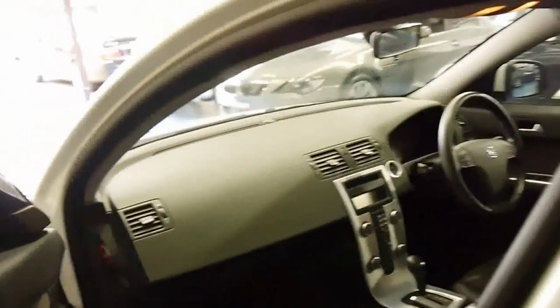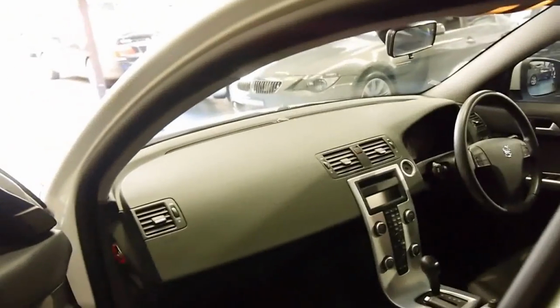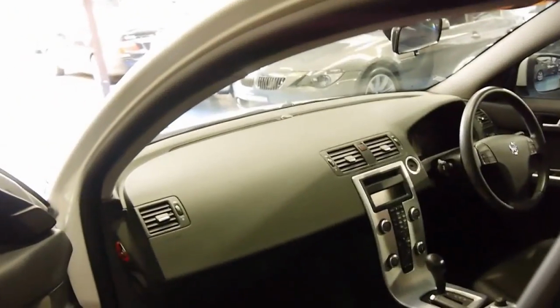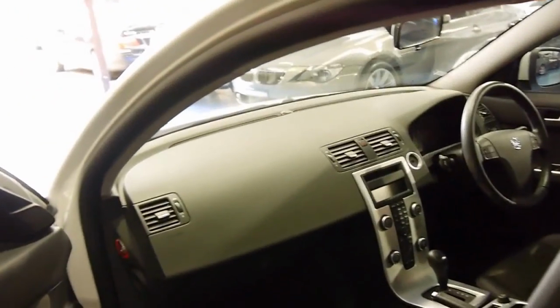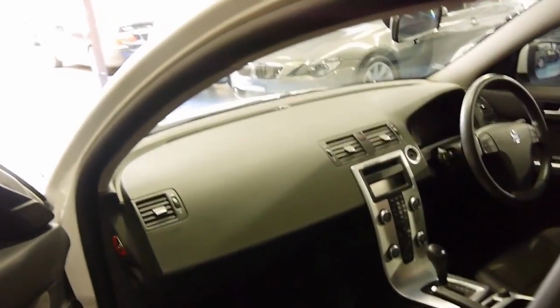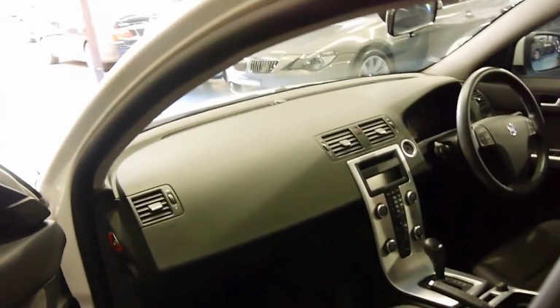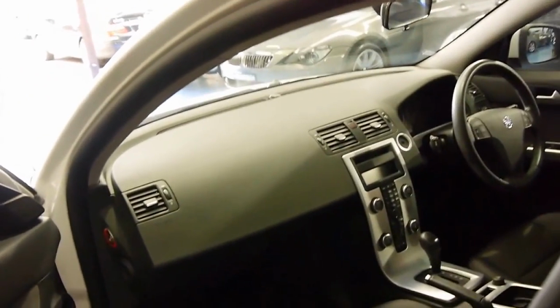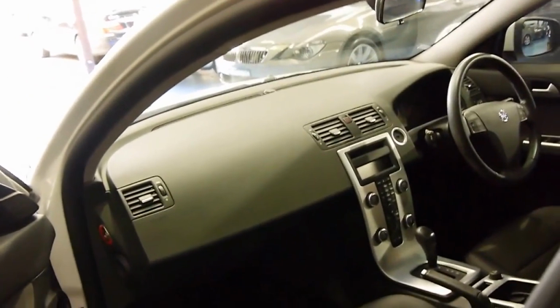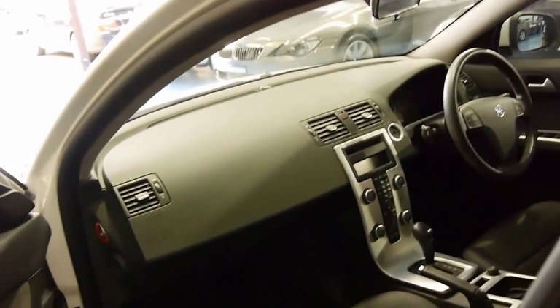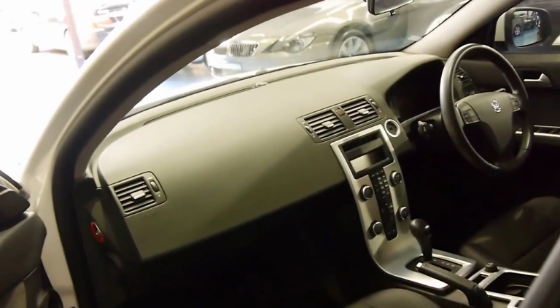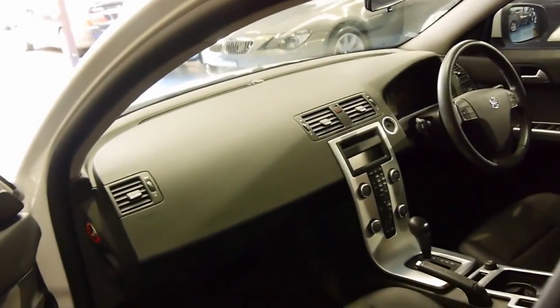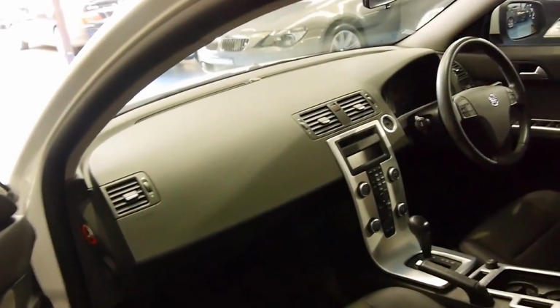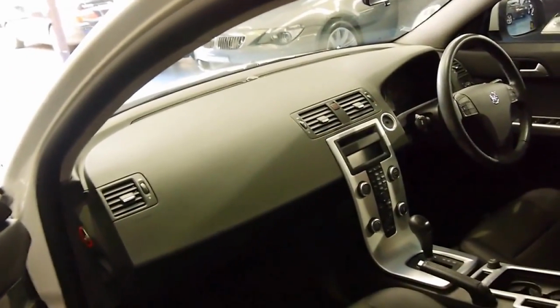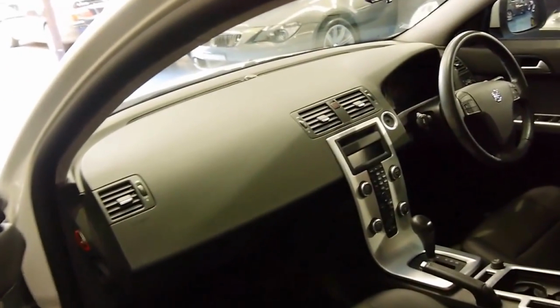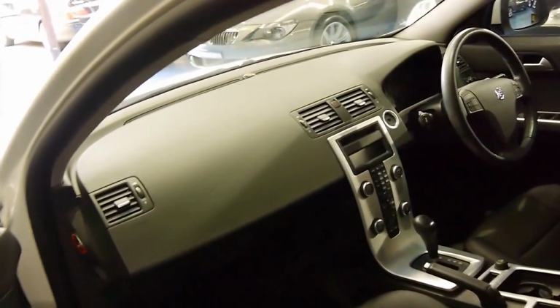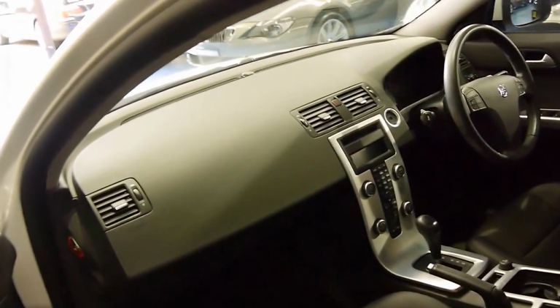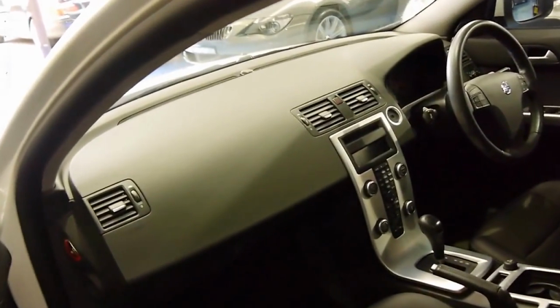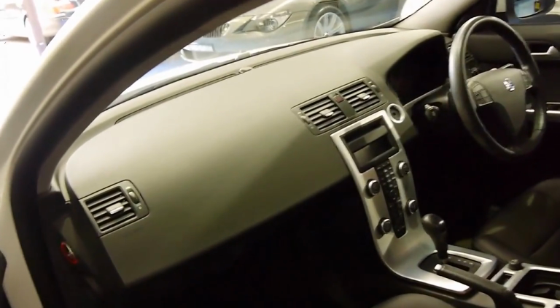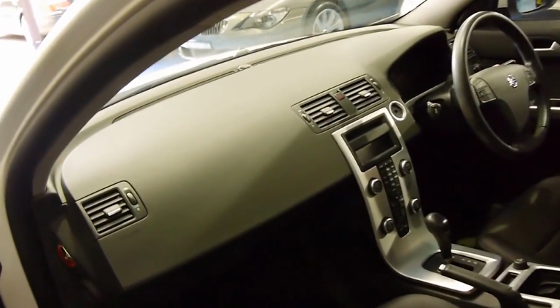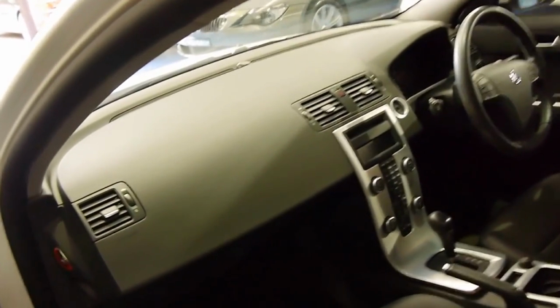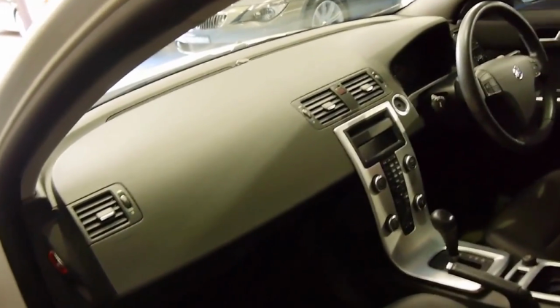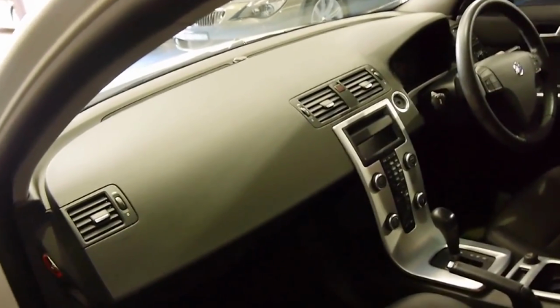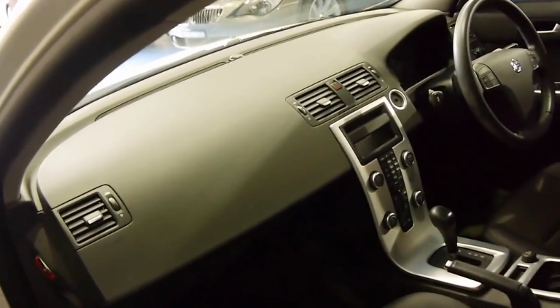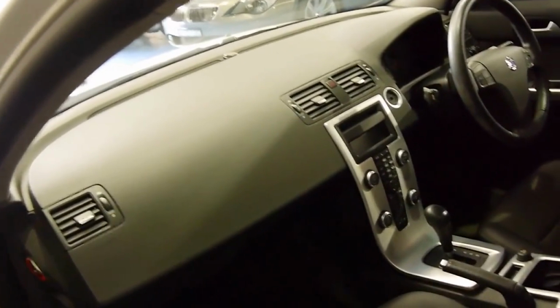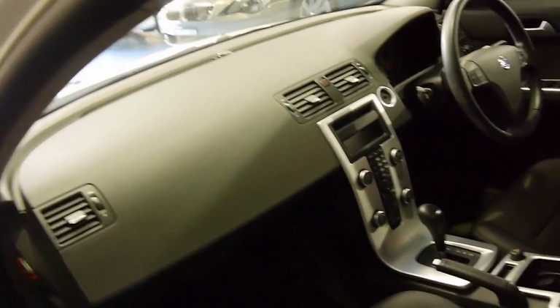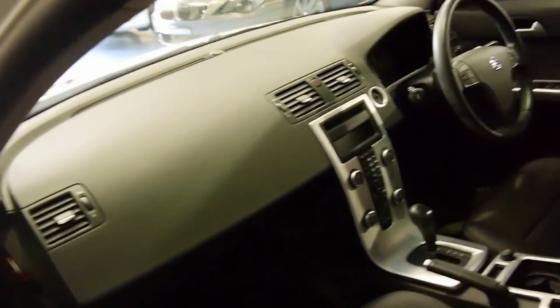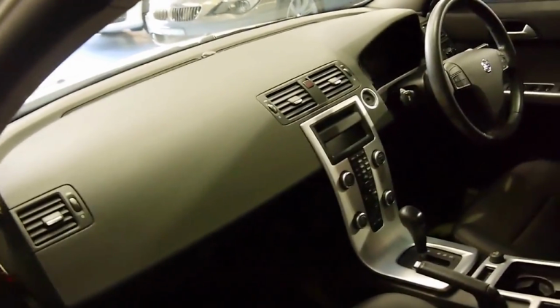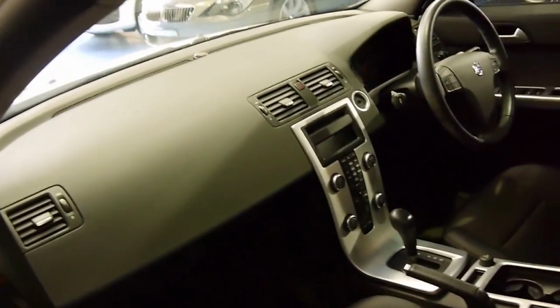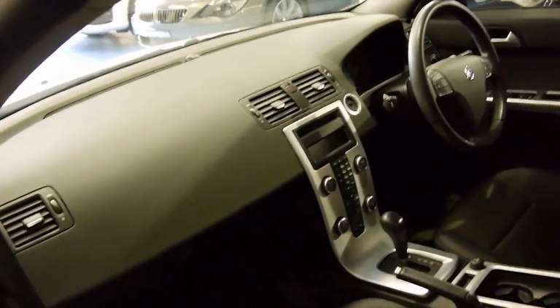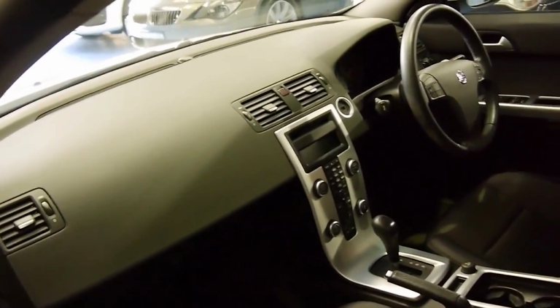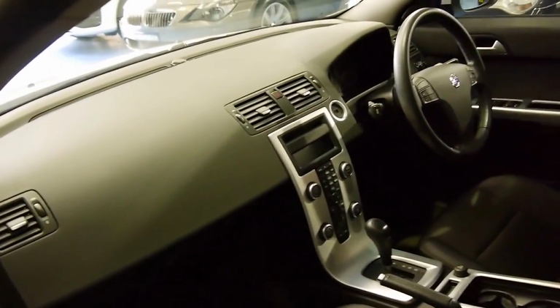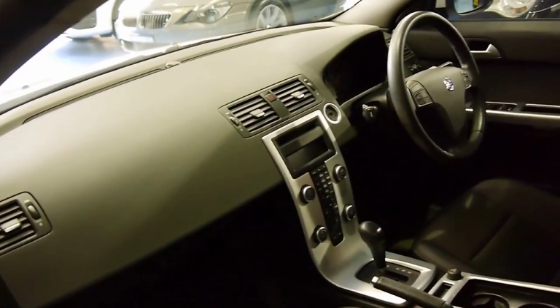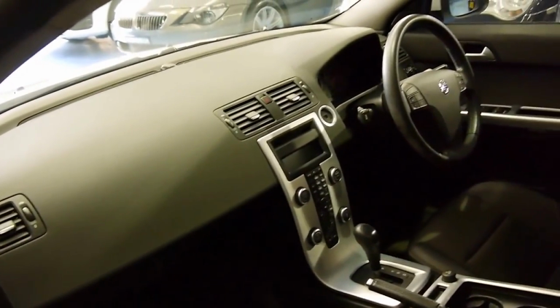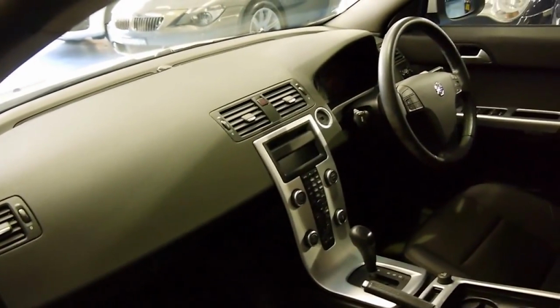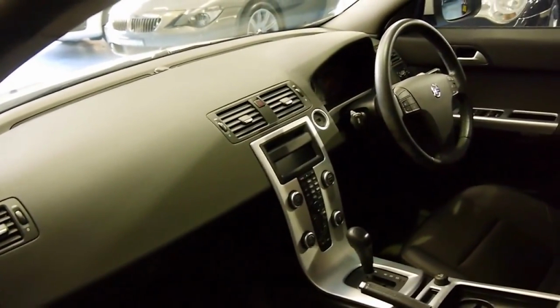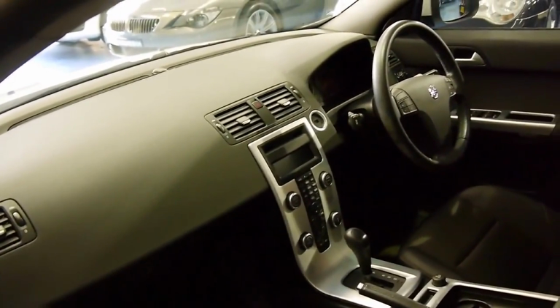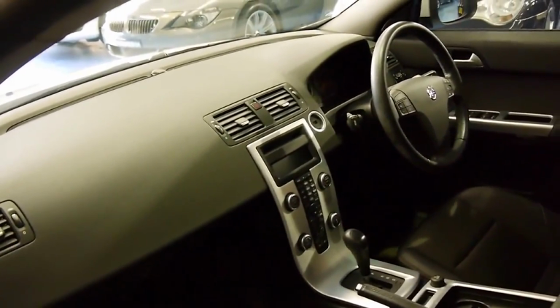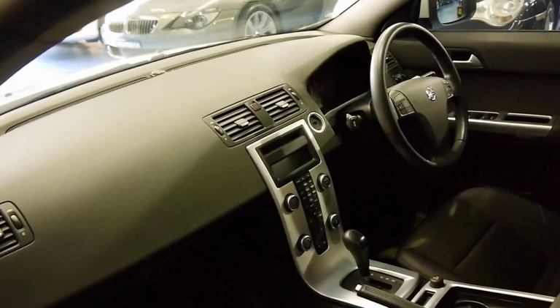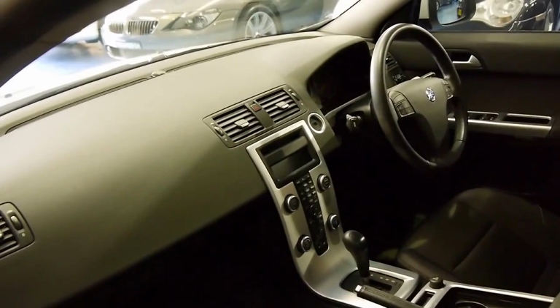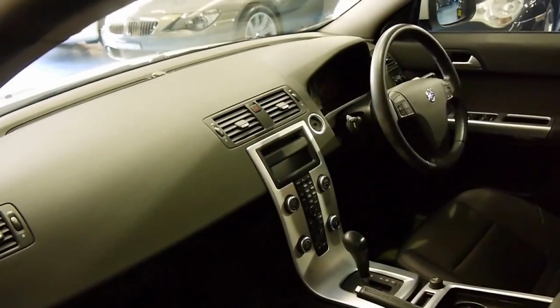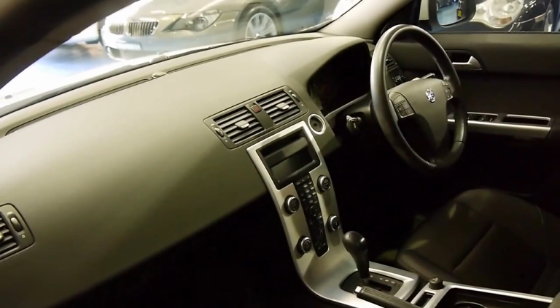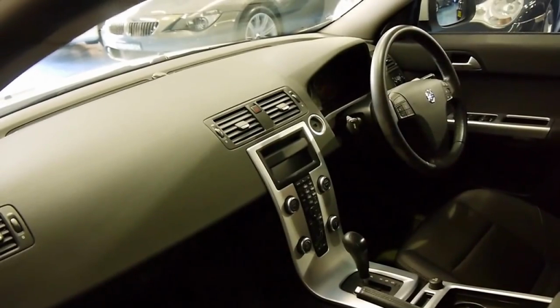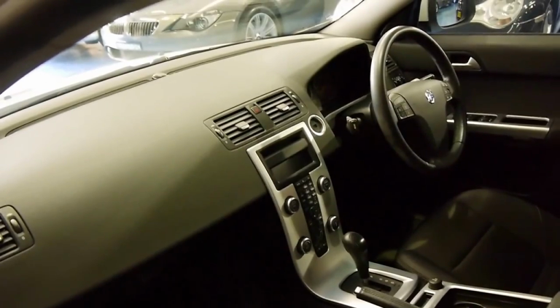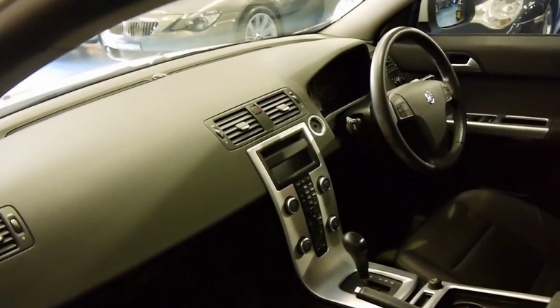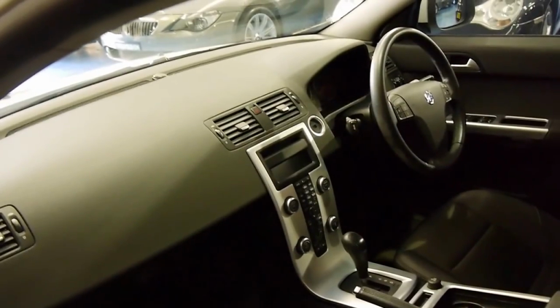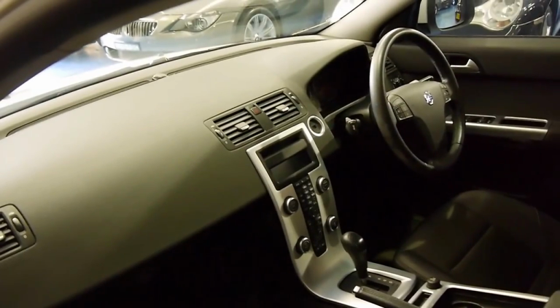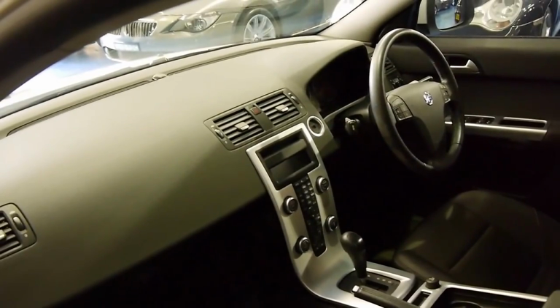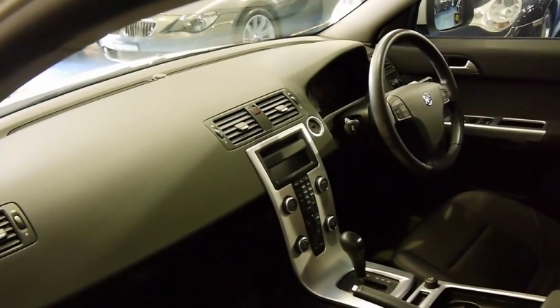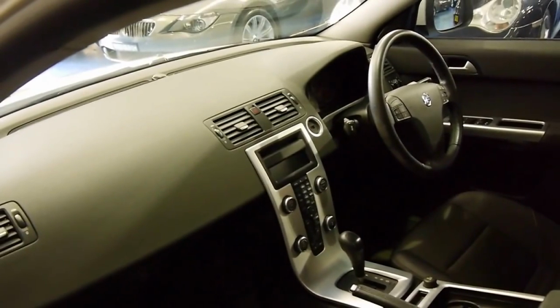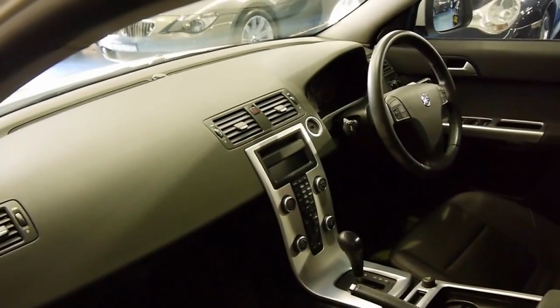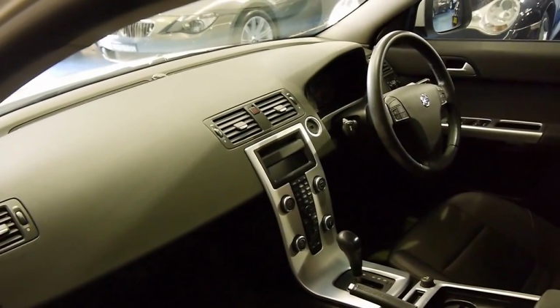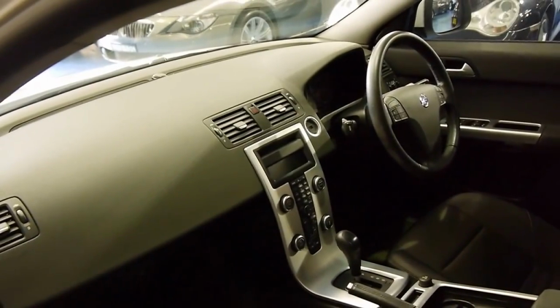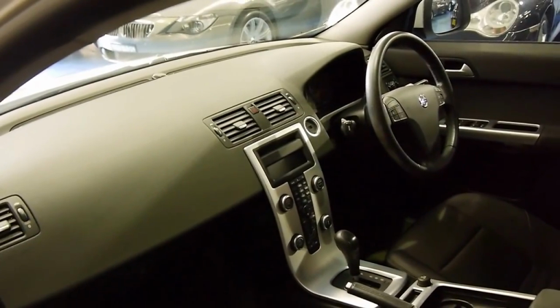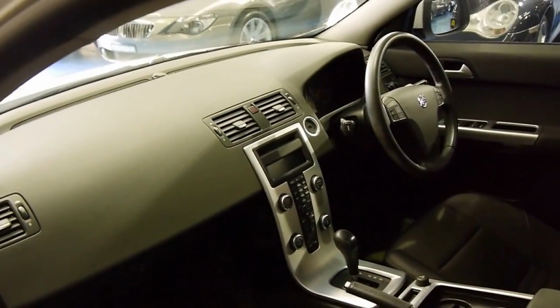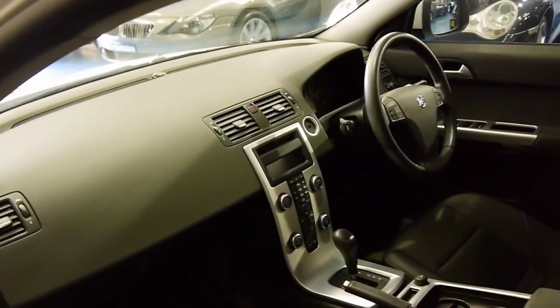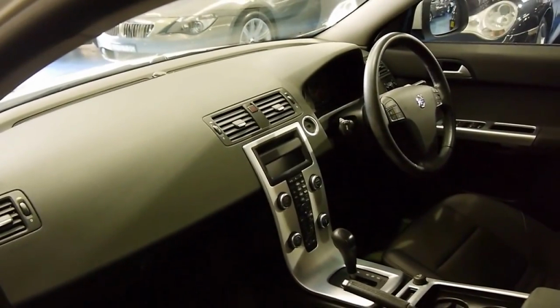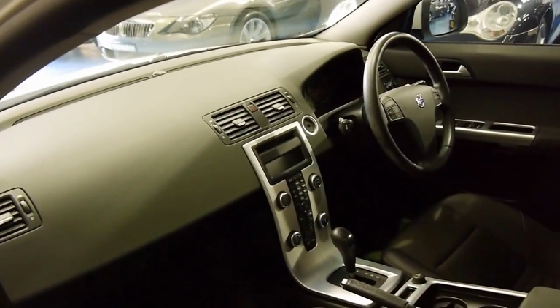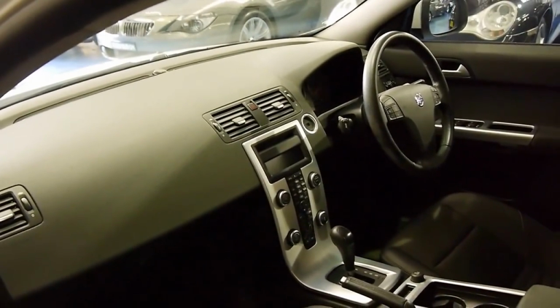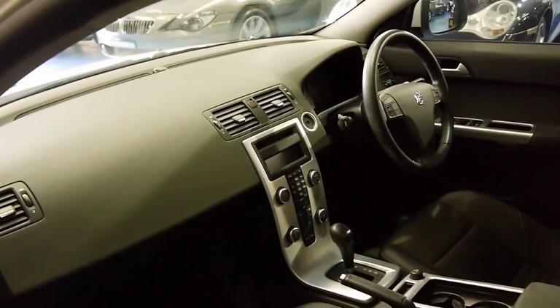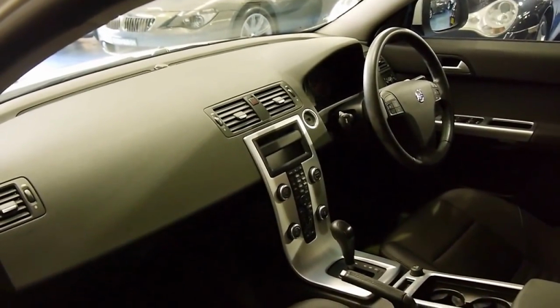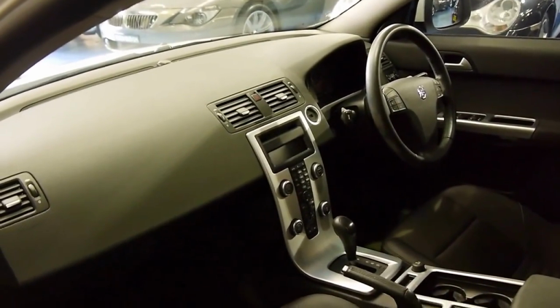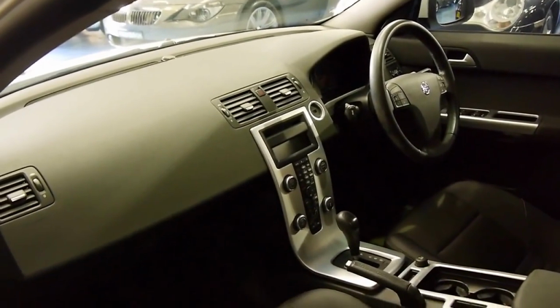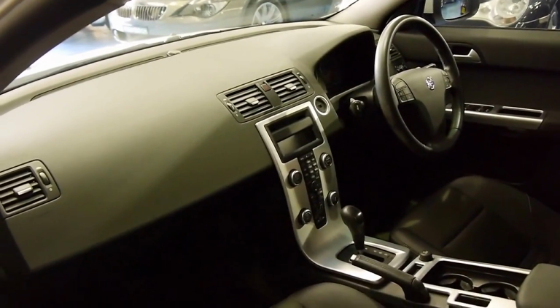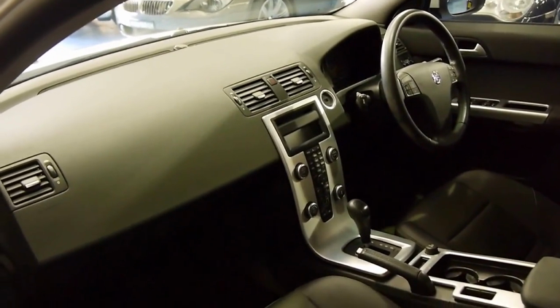It looks like it's got Bluetooth as well. It's fully automatic, it's got climate control and dual zone air conditioning.